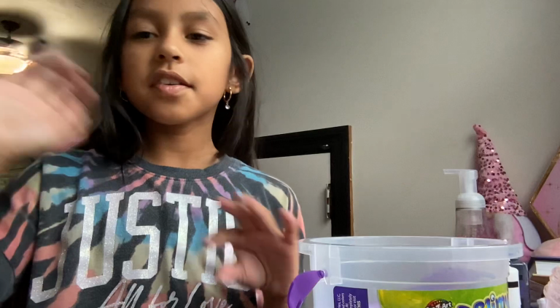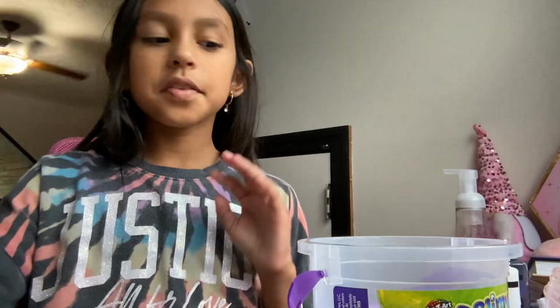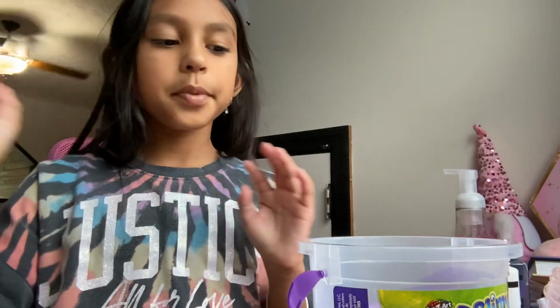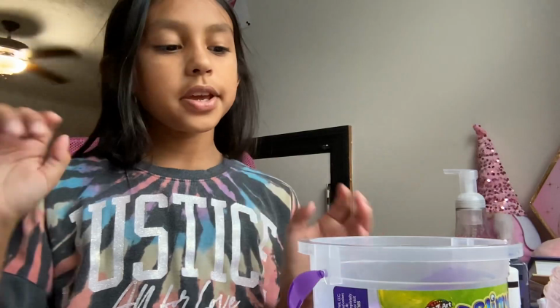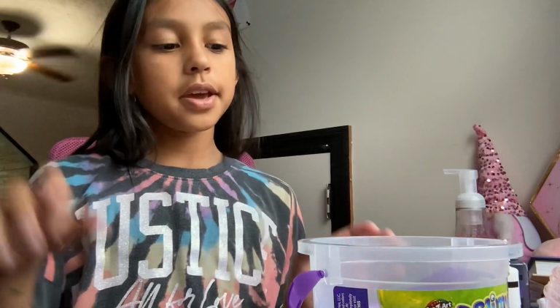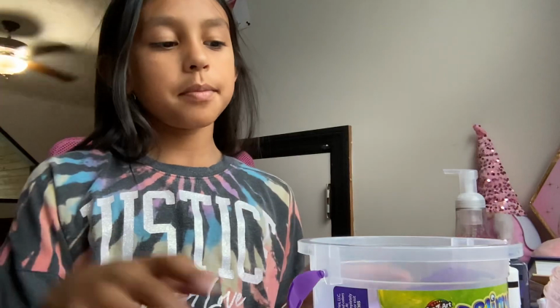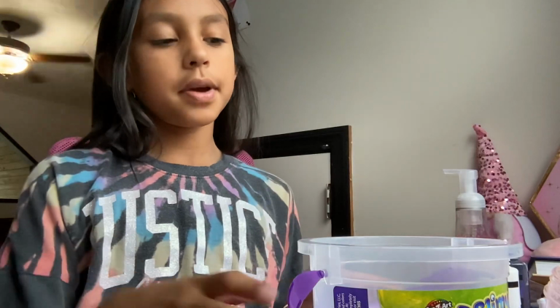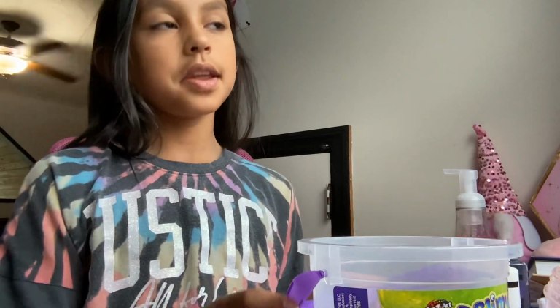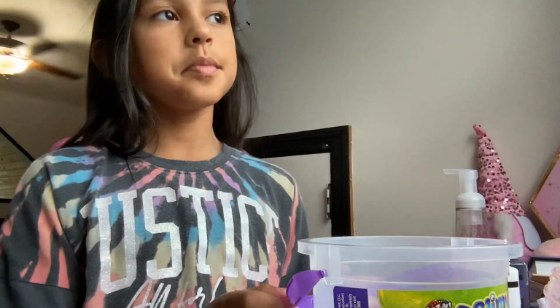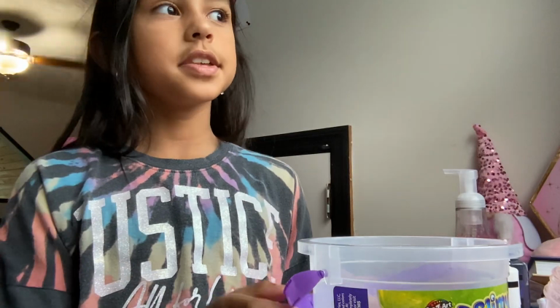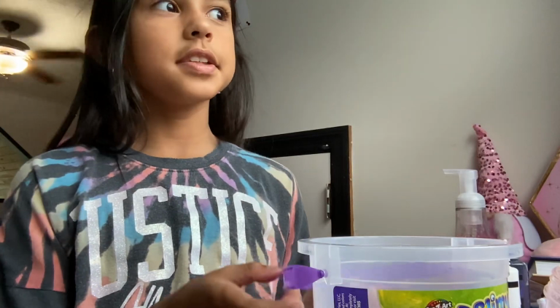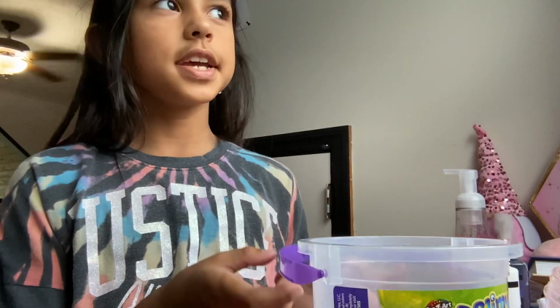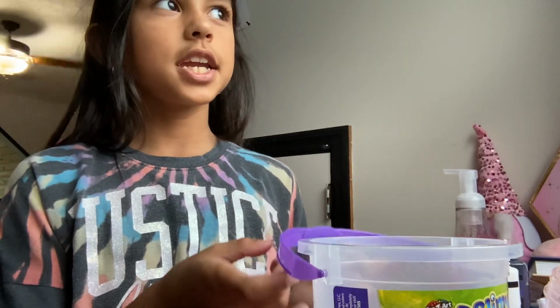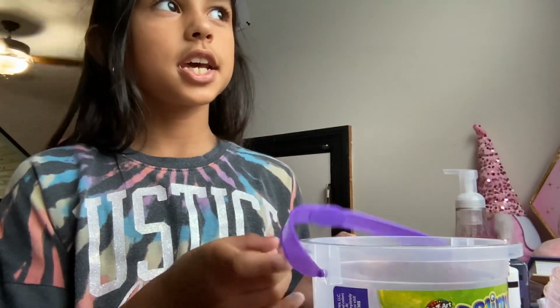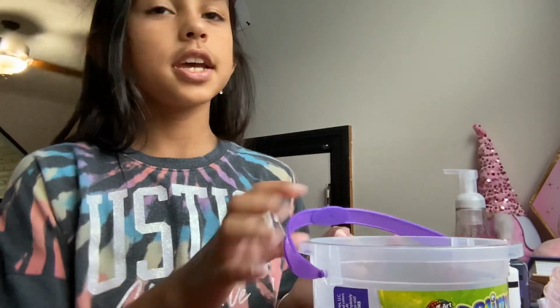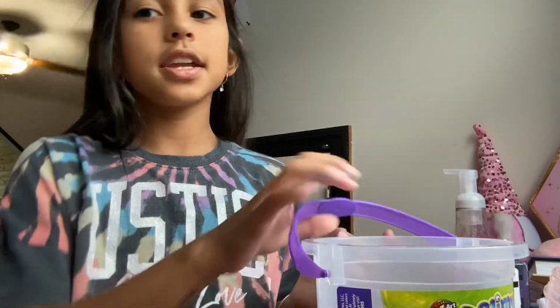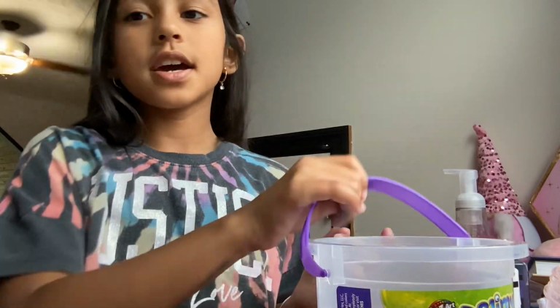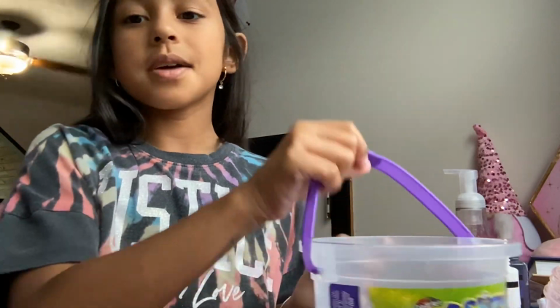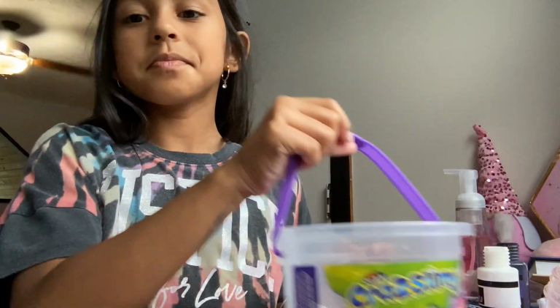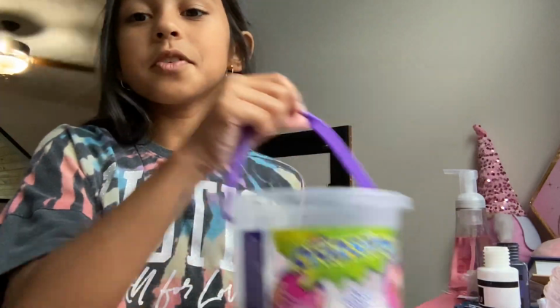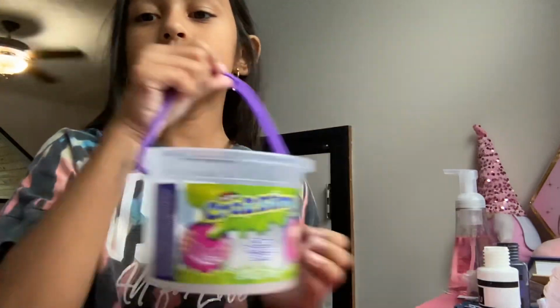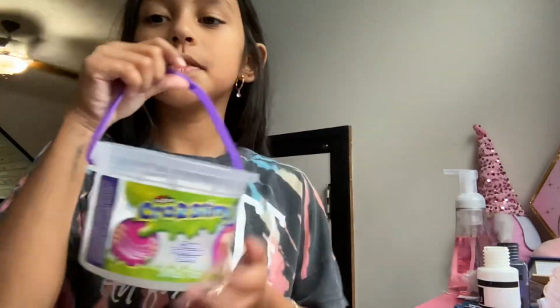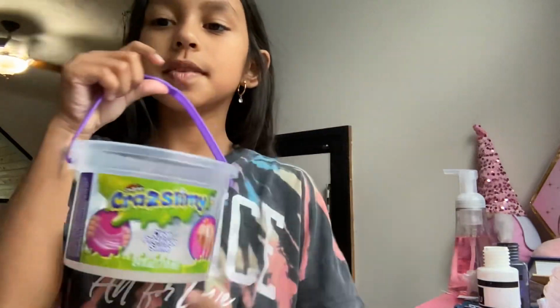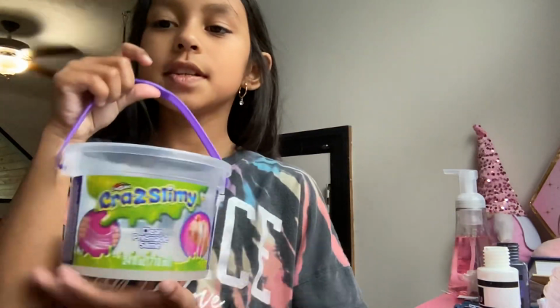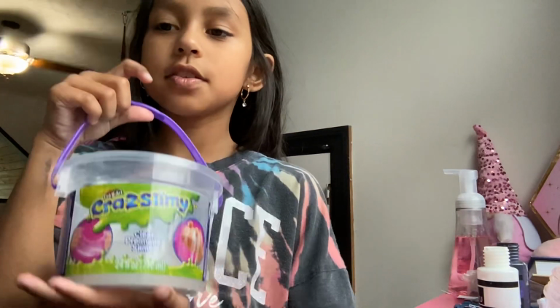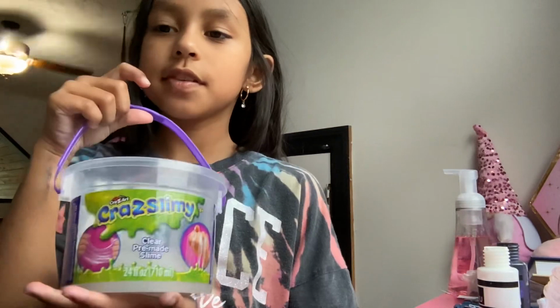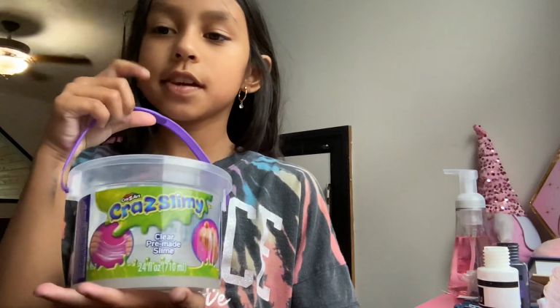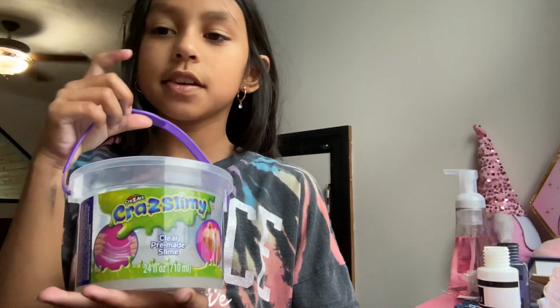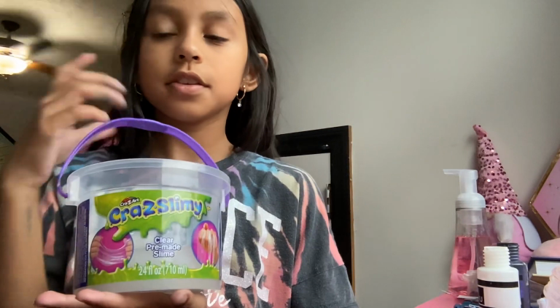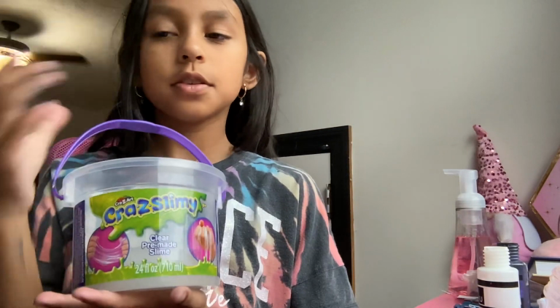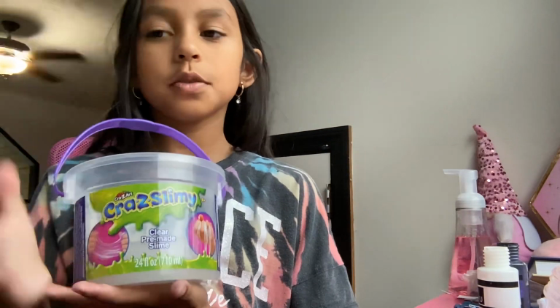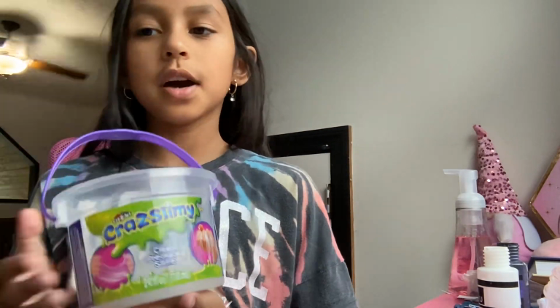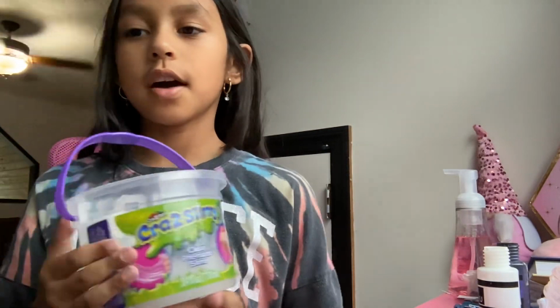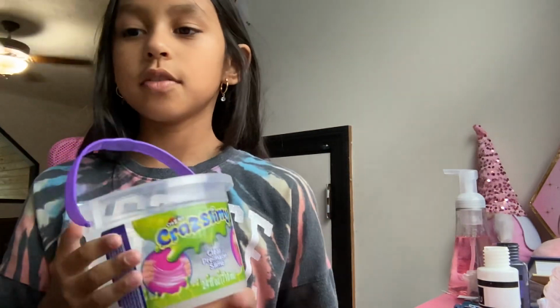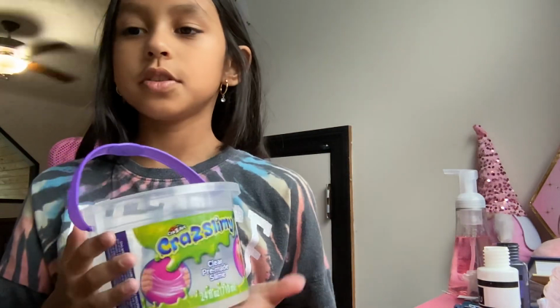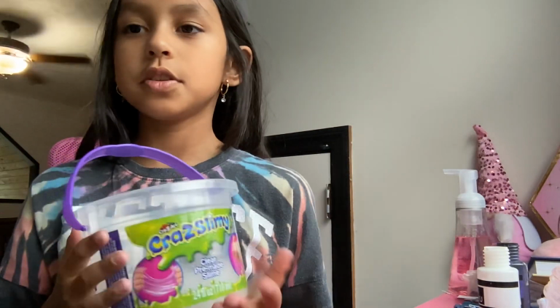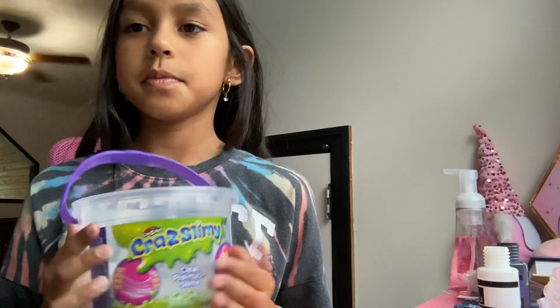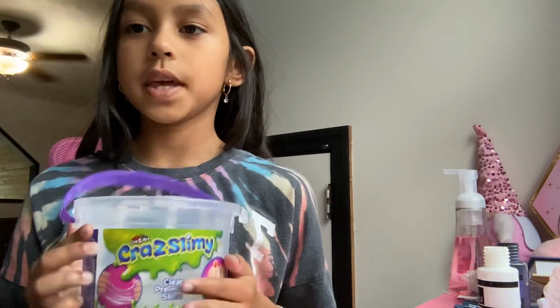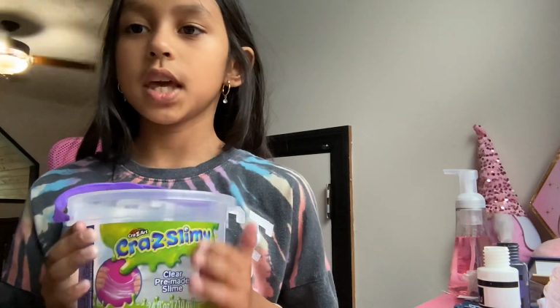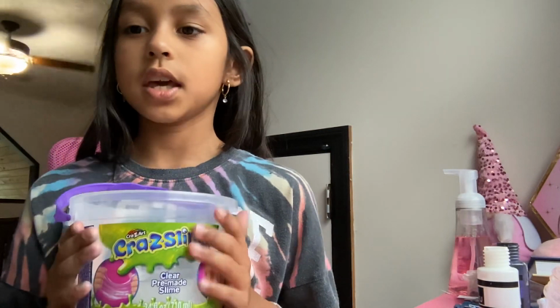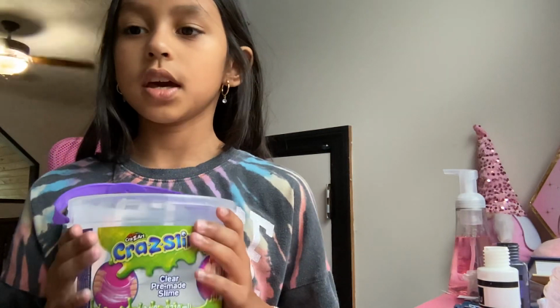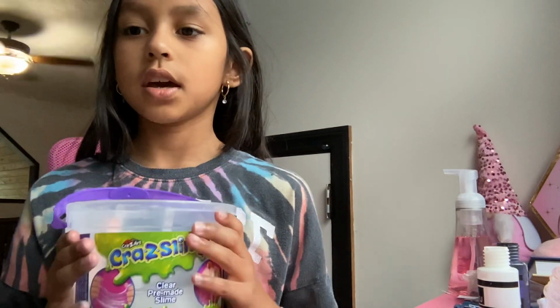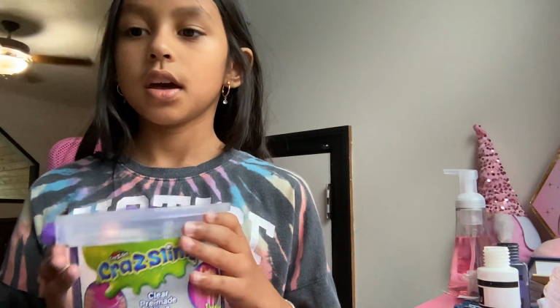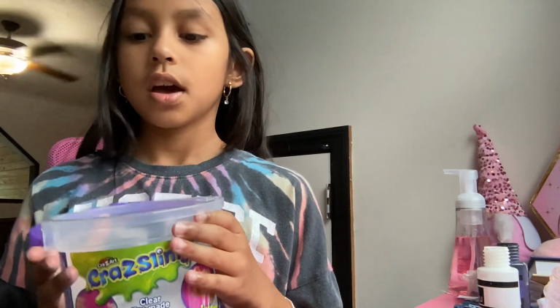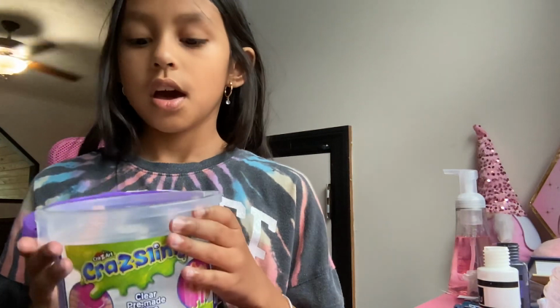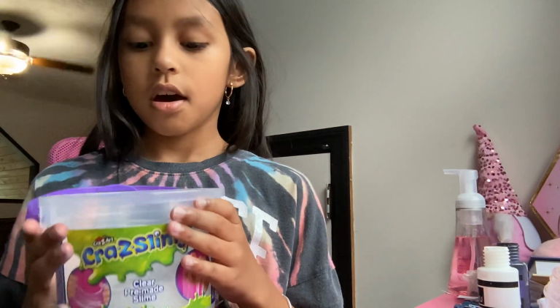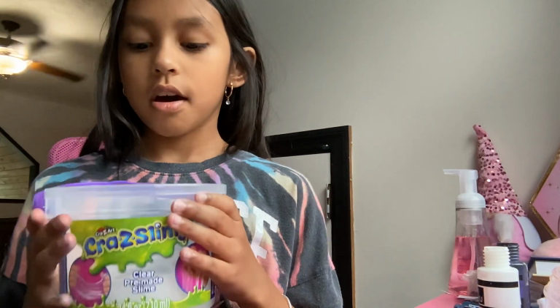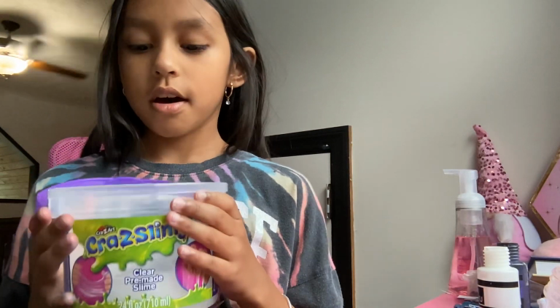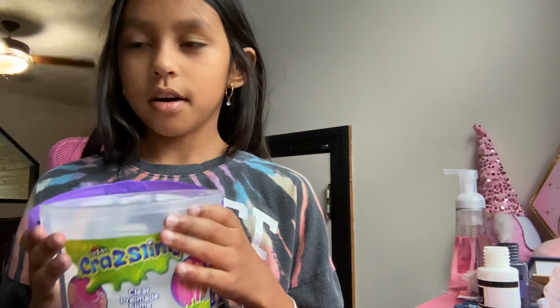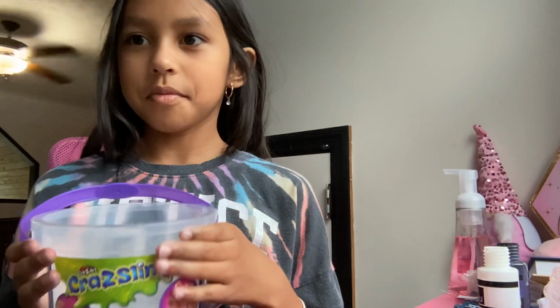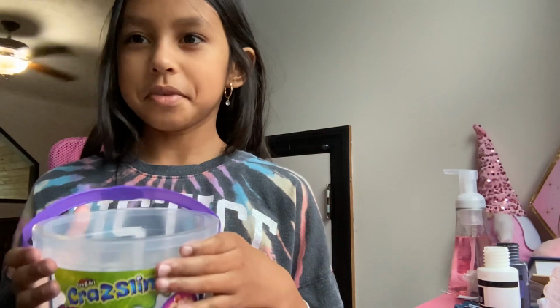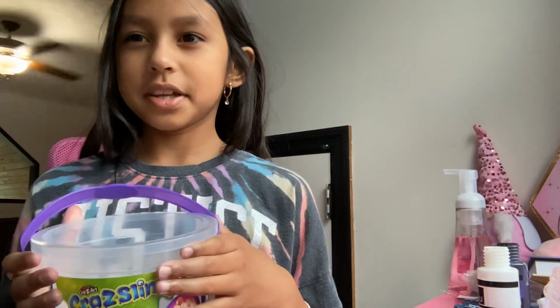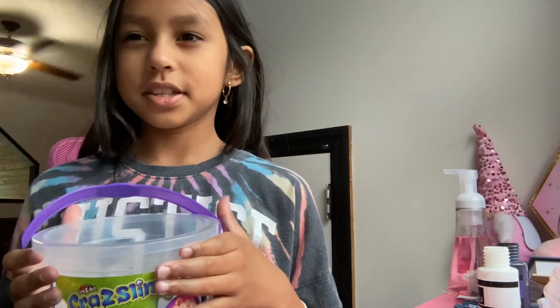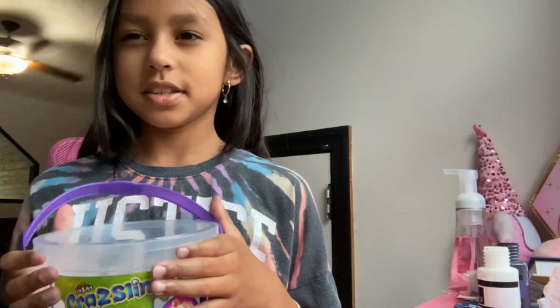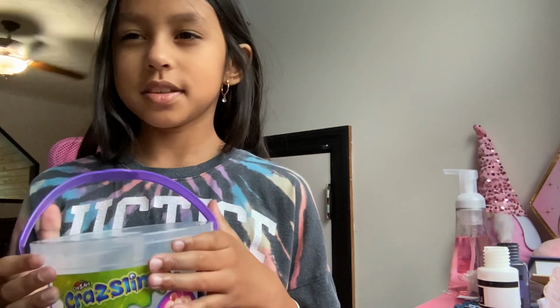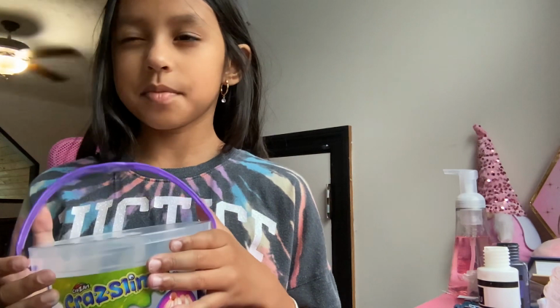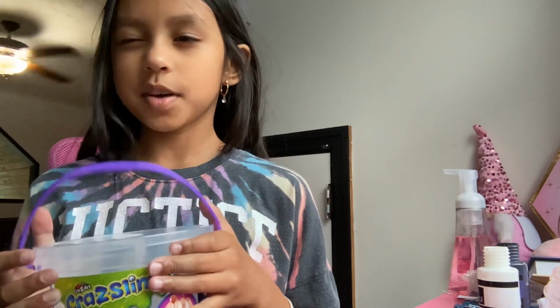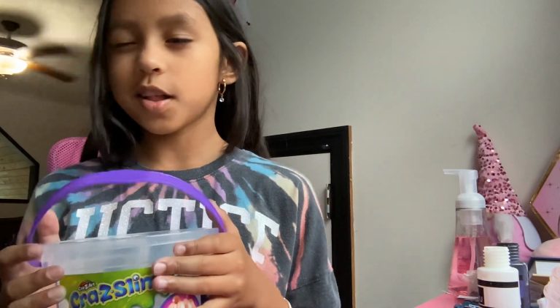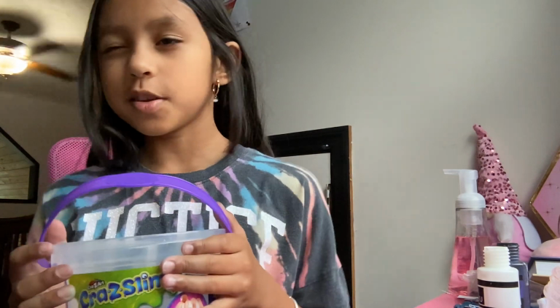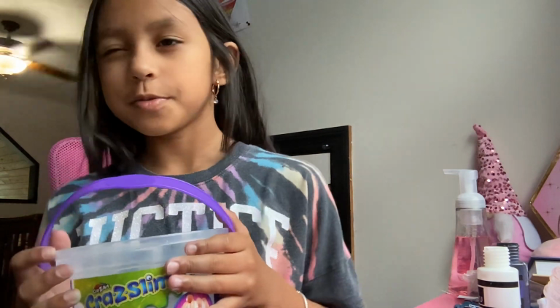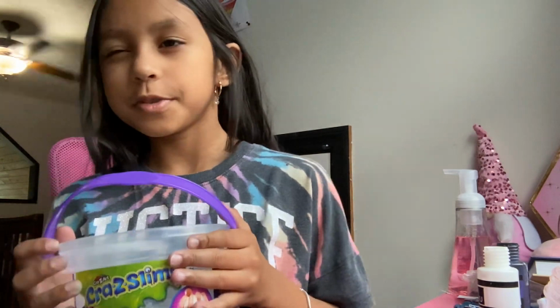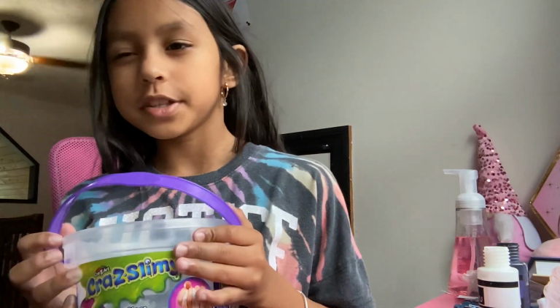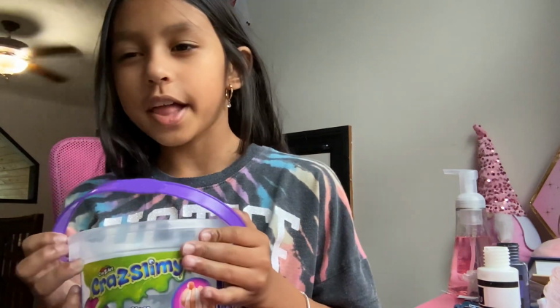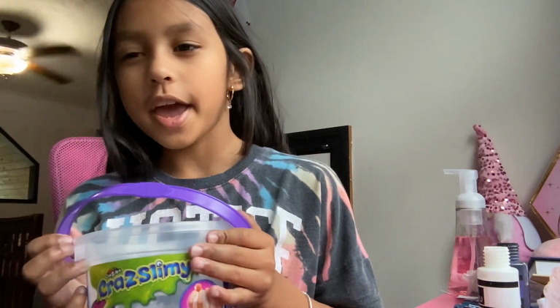Hello everybody, my name is Alana and I'm going to be showing you how to make some colorful slime.